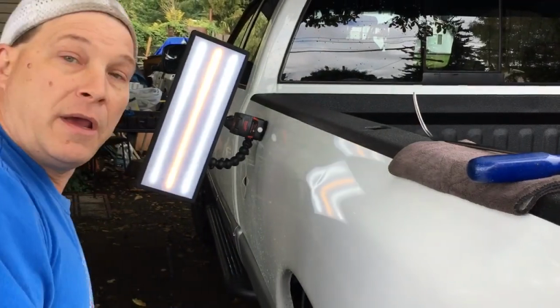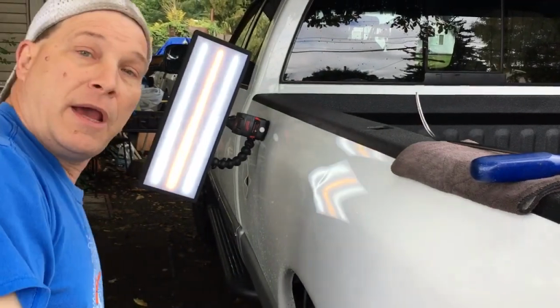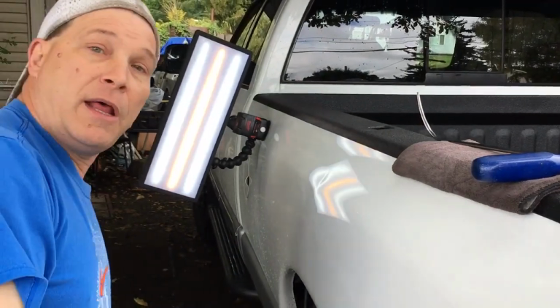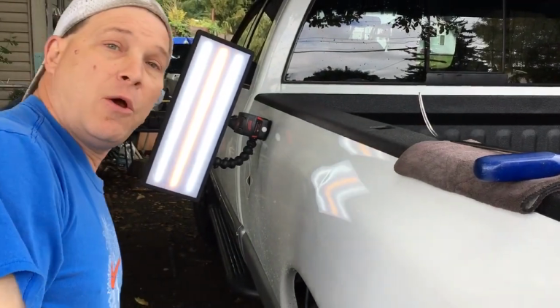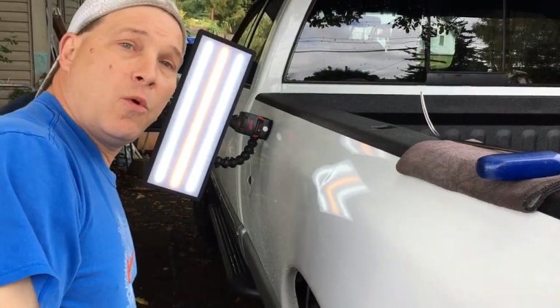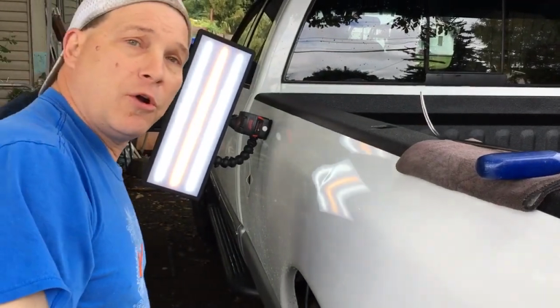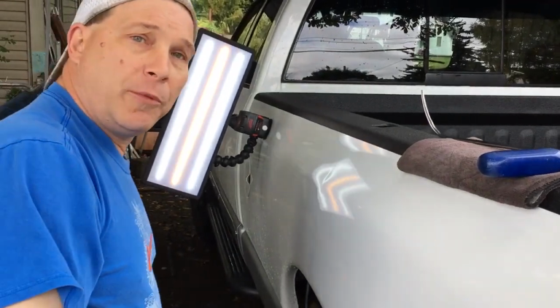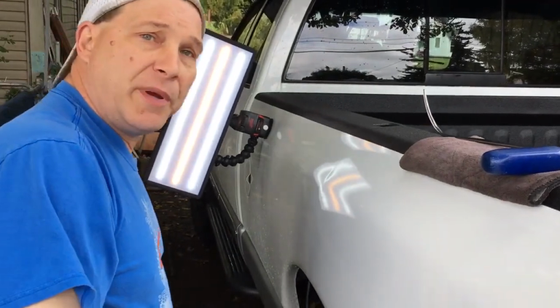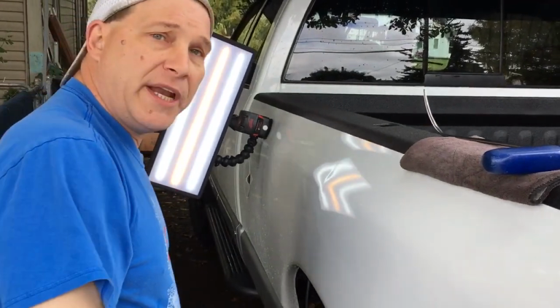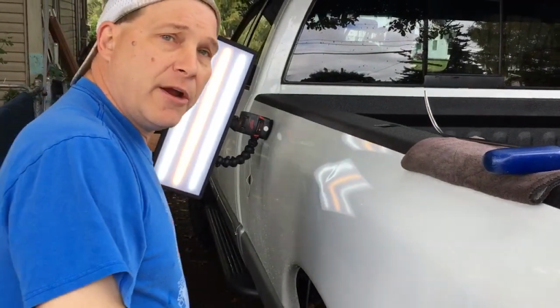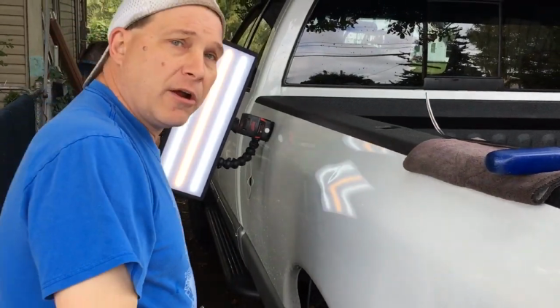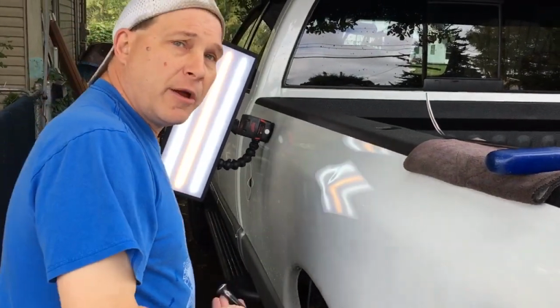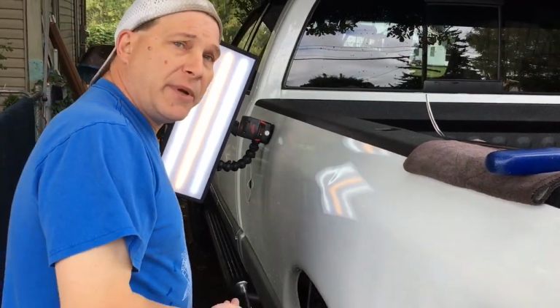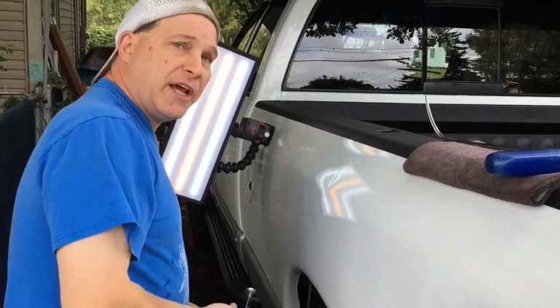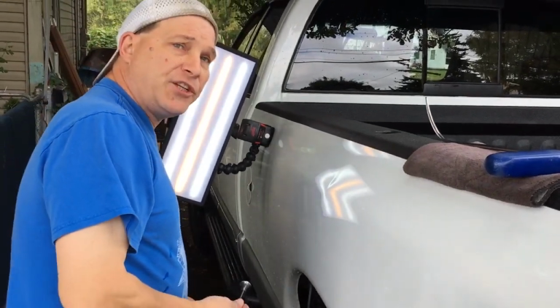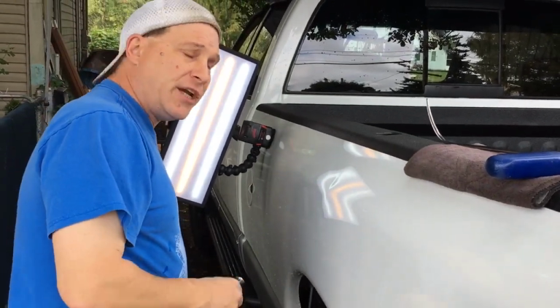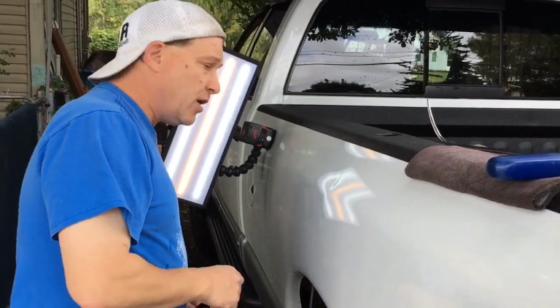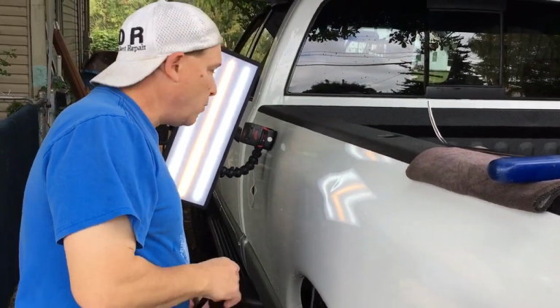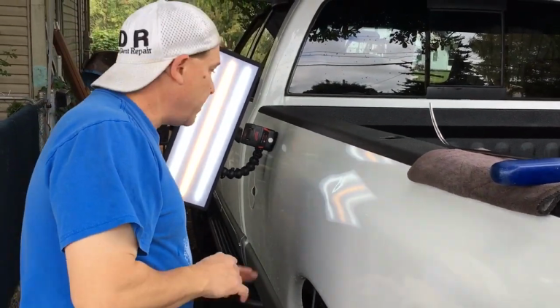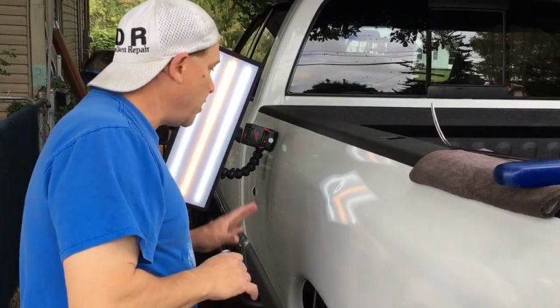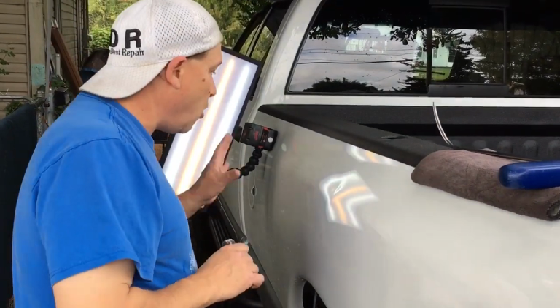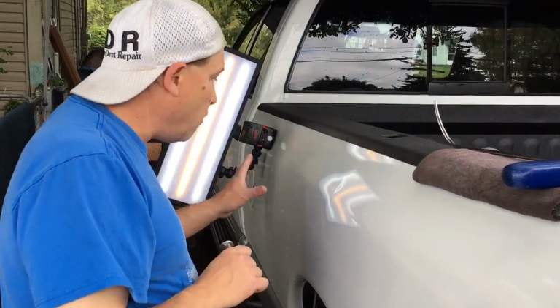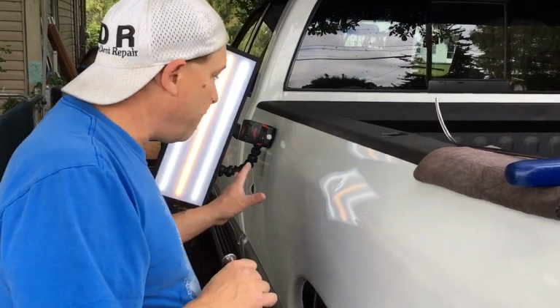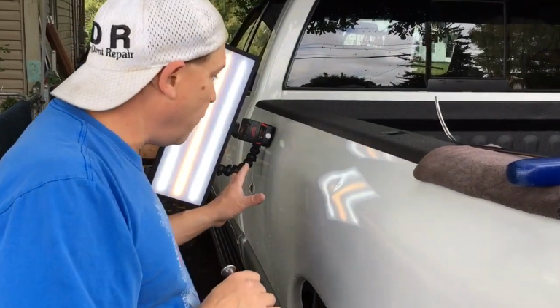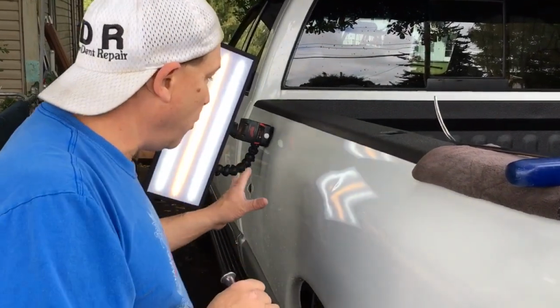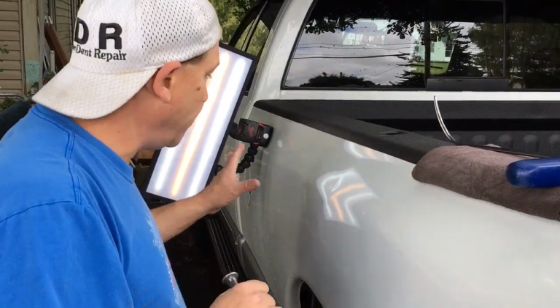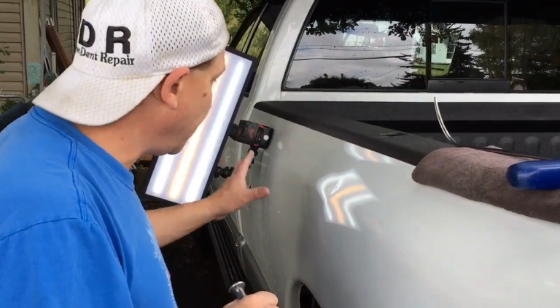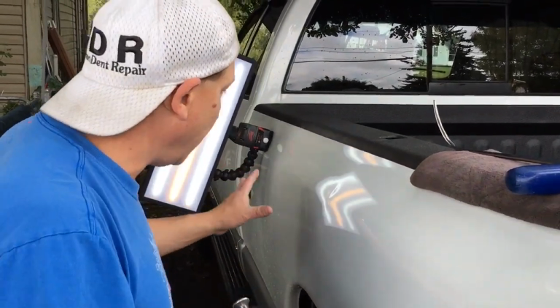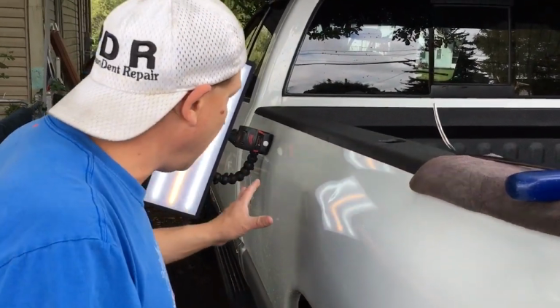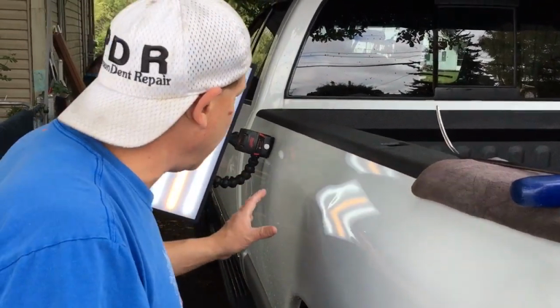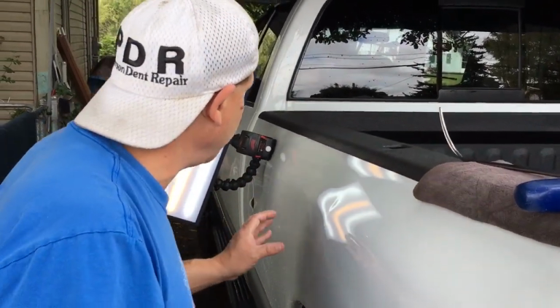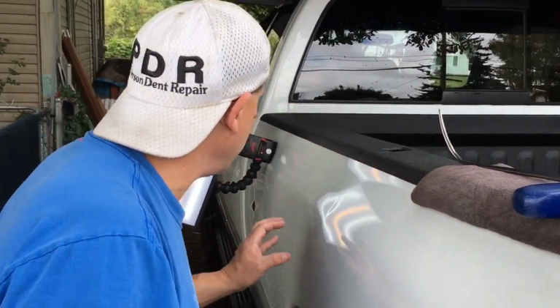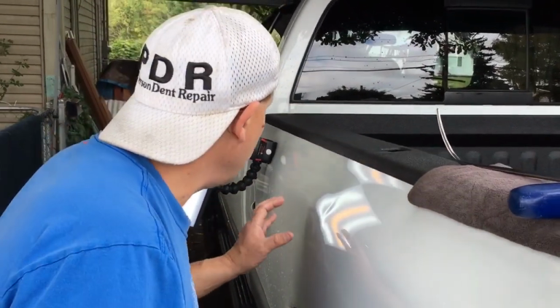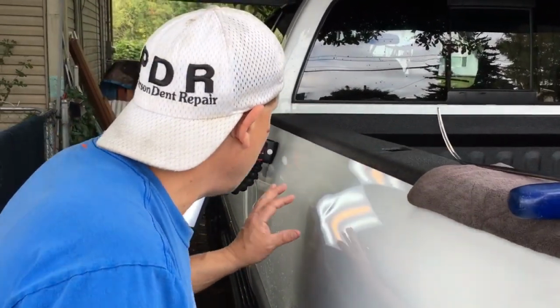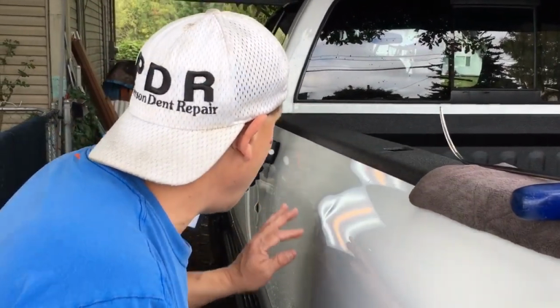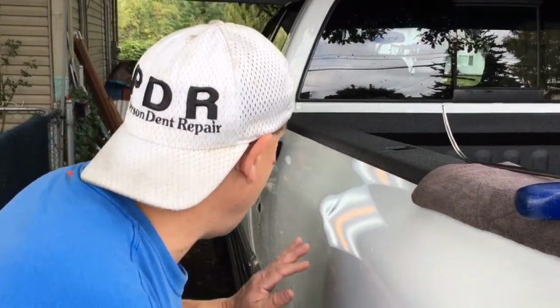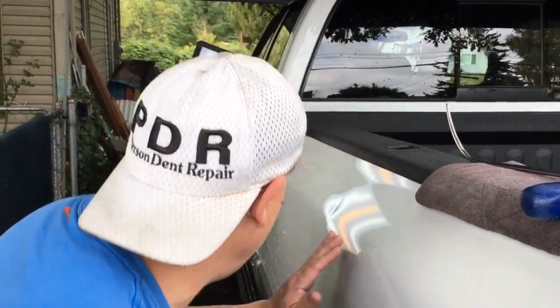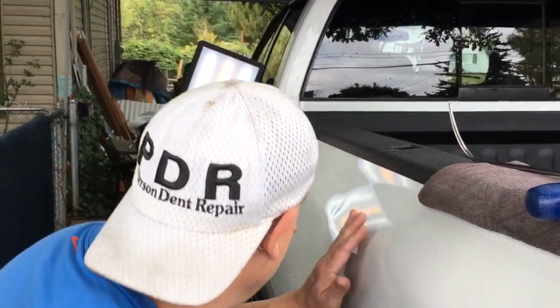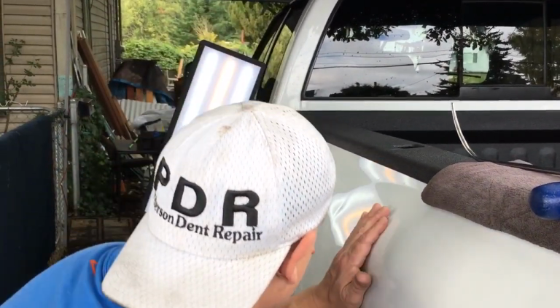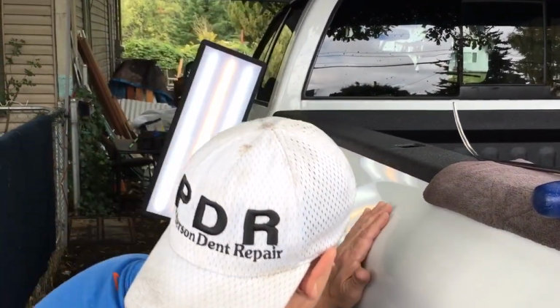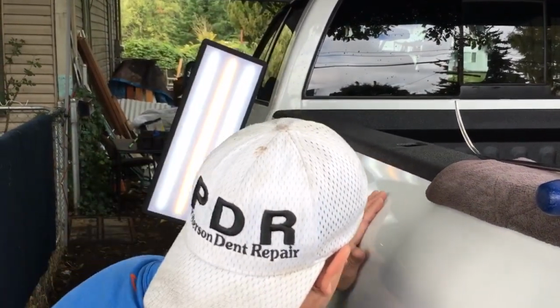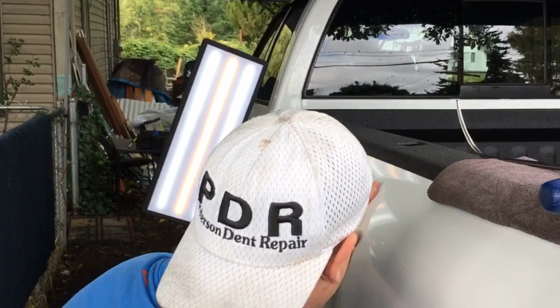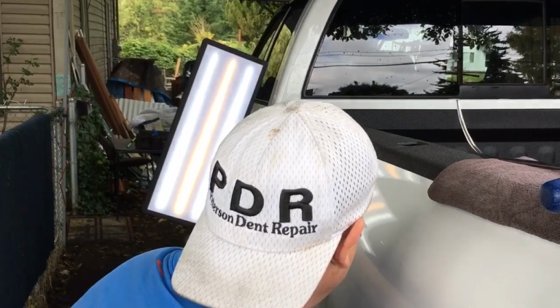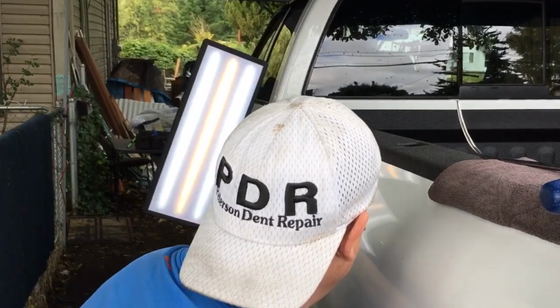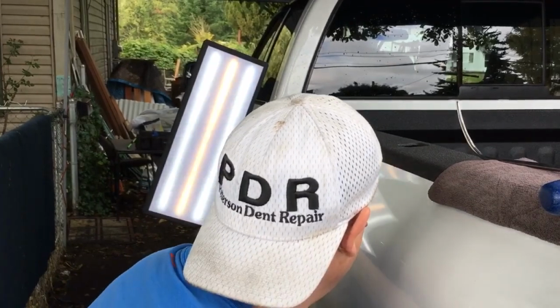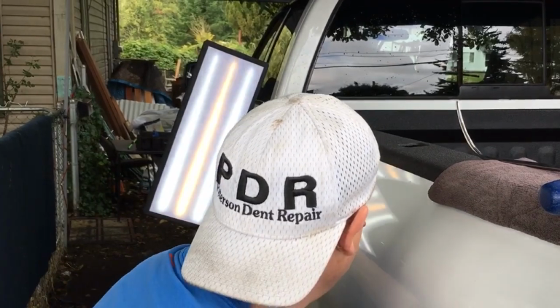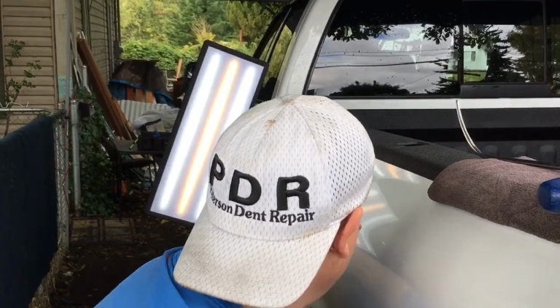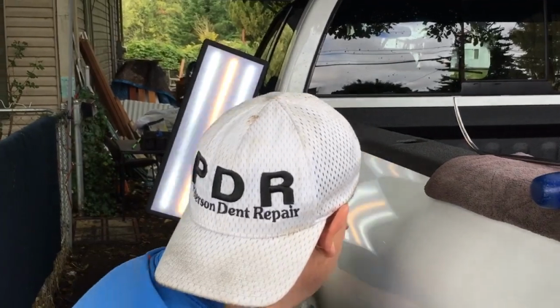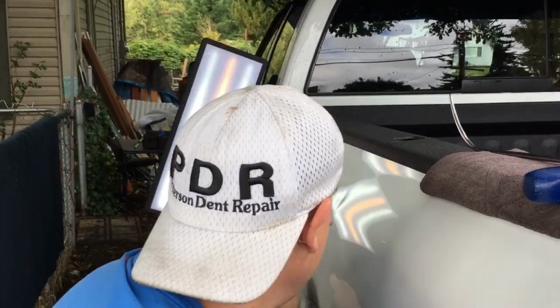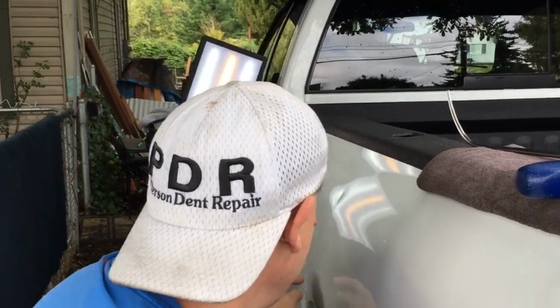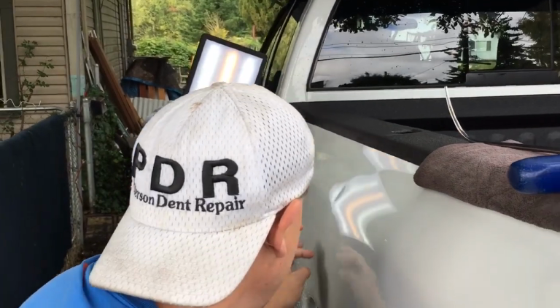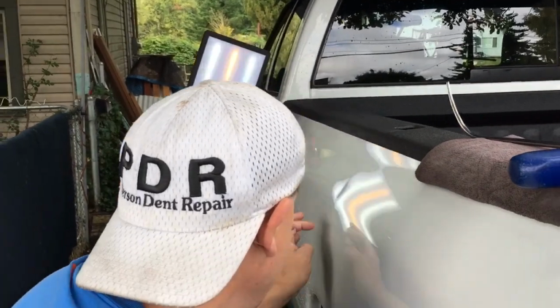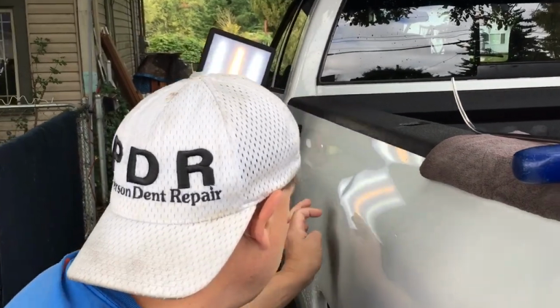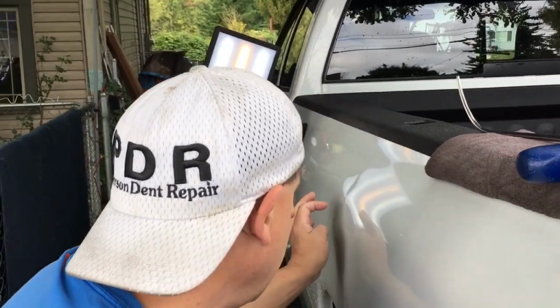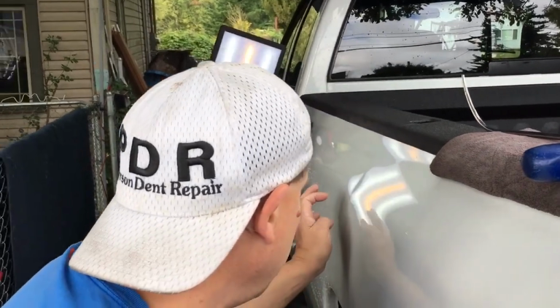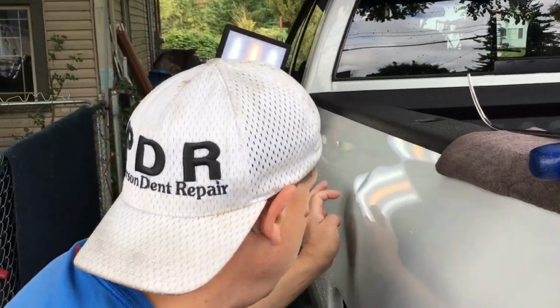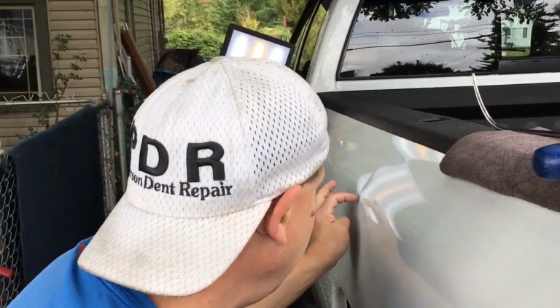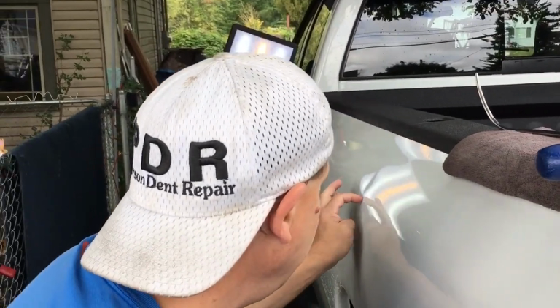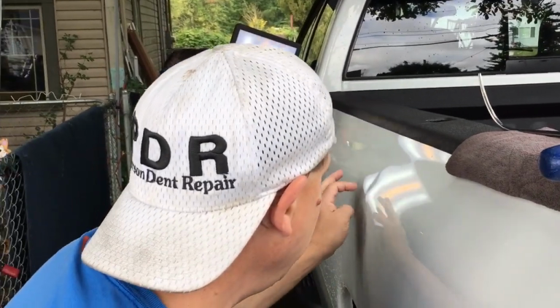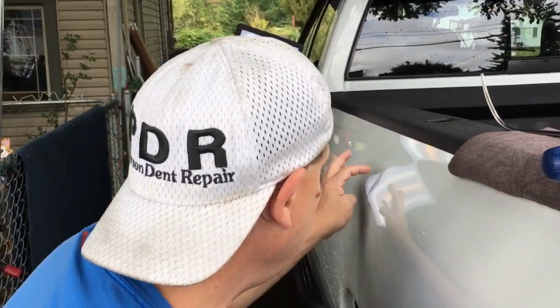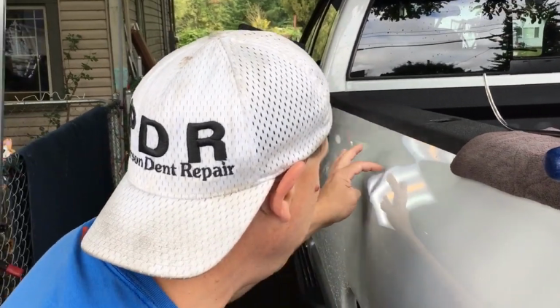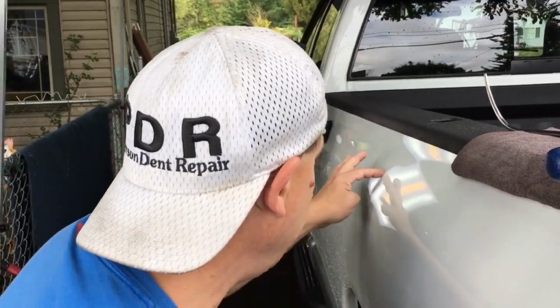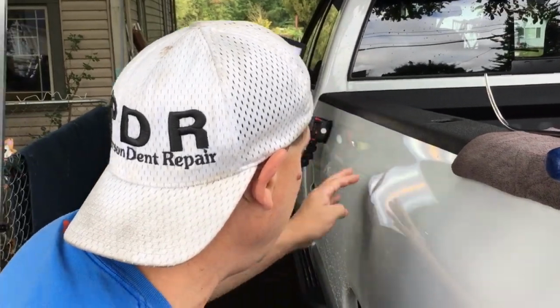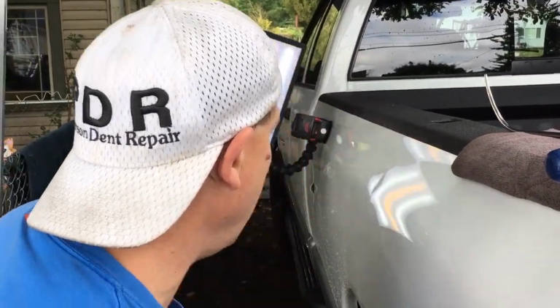Hello world, PDR coming at you here with an '04 Dodge — really nice truck. It's got a big dent right here.